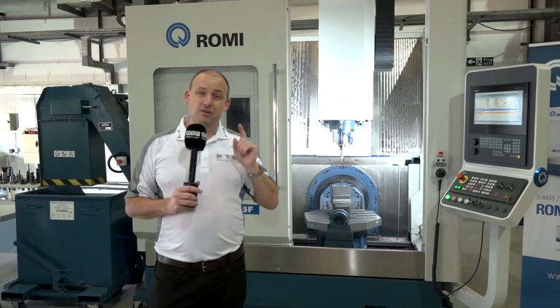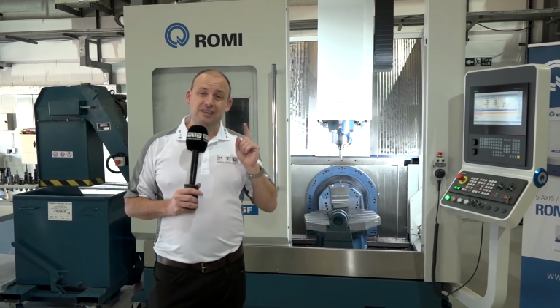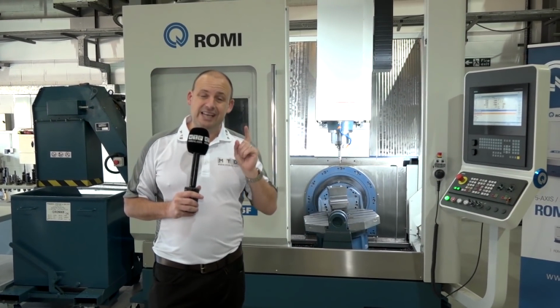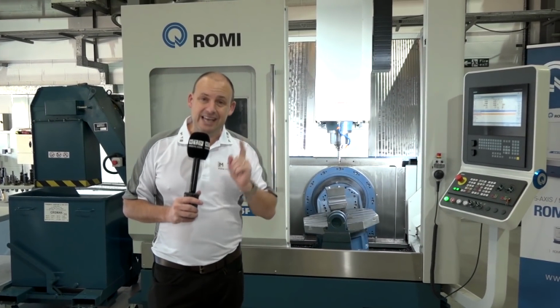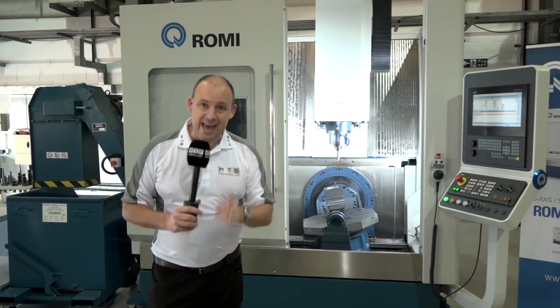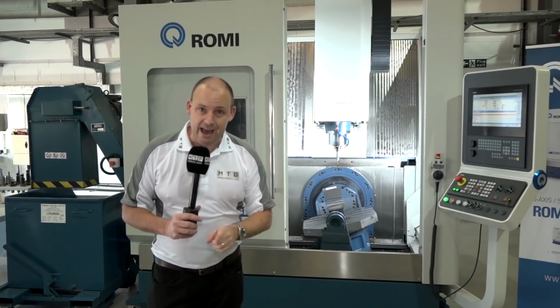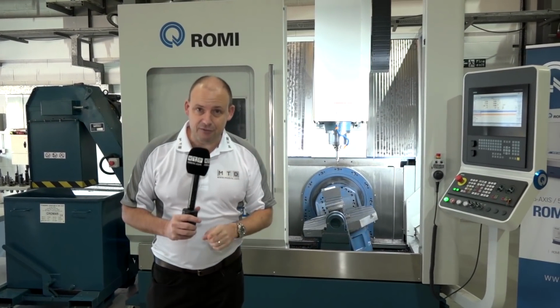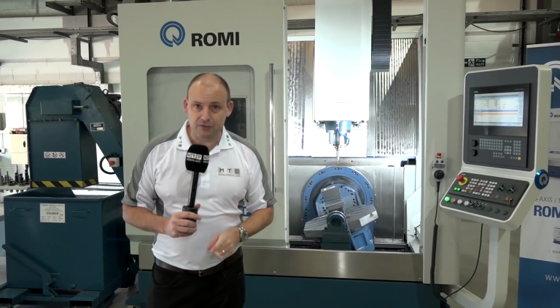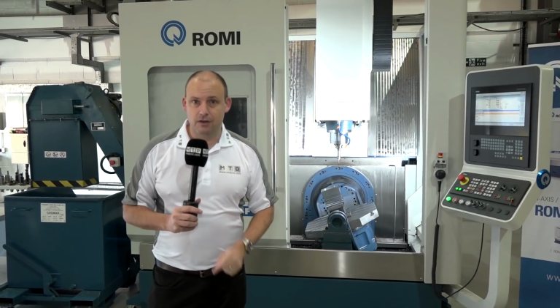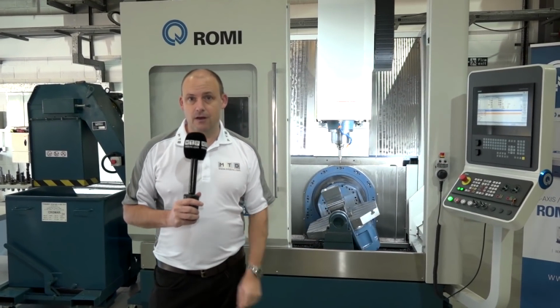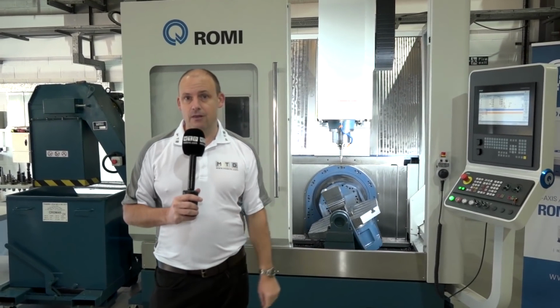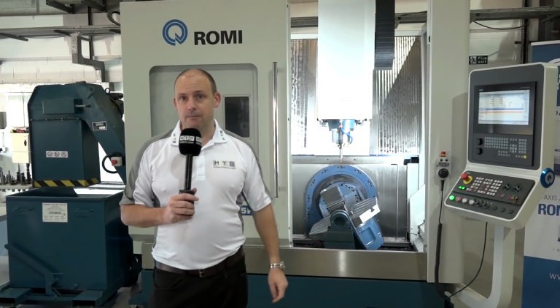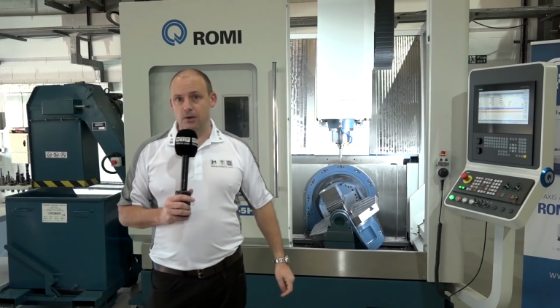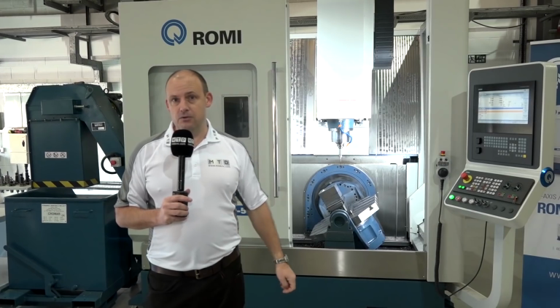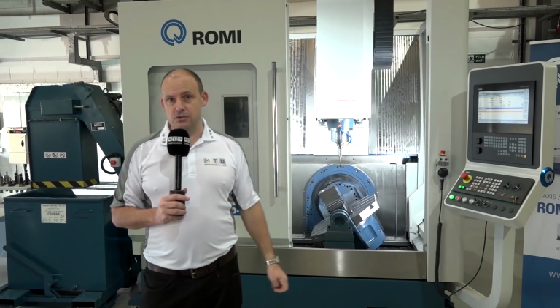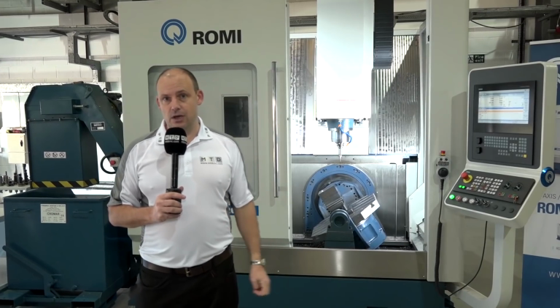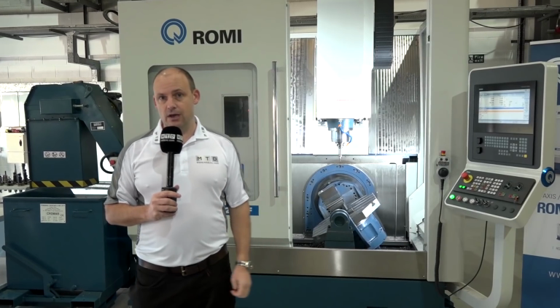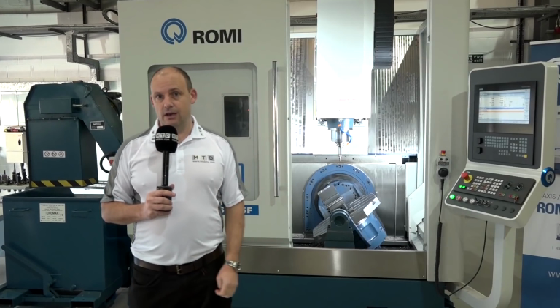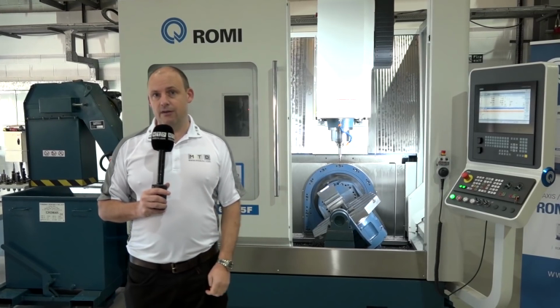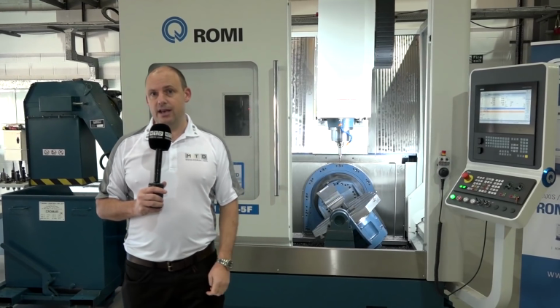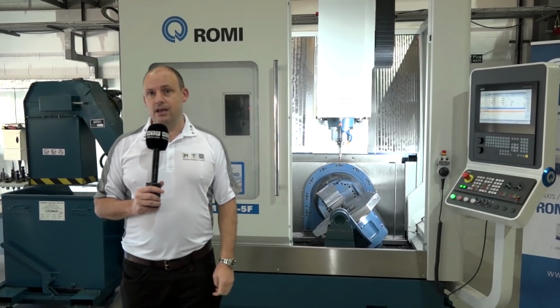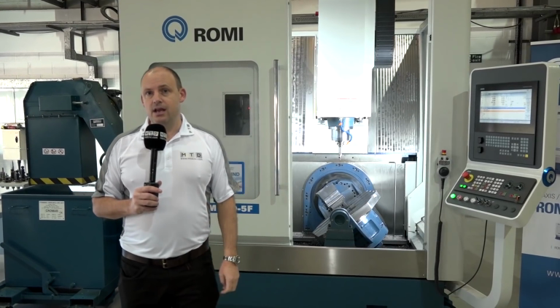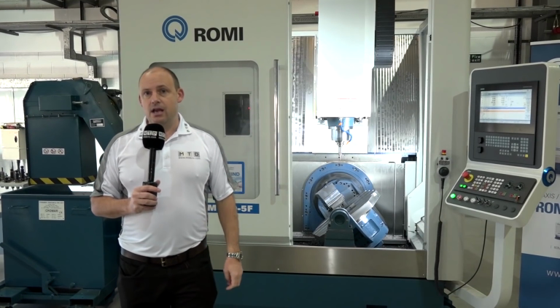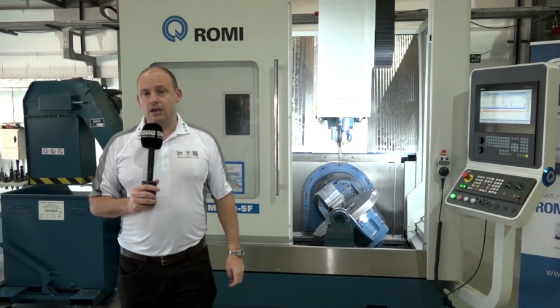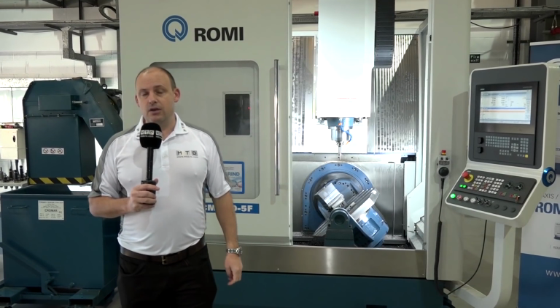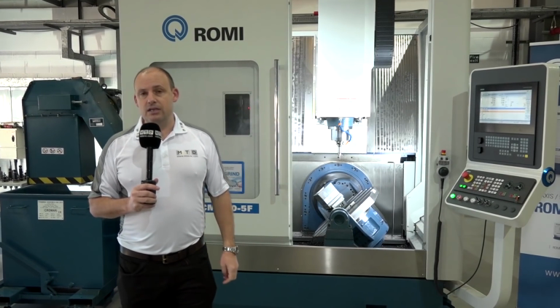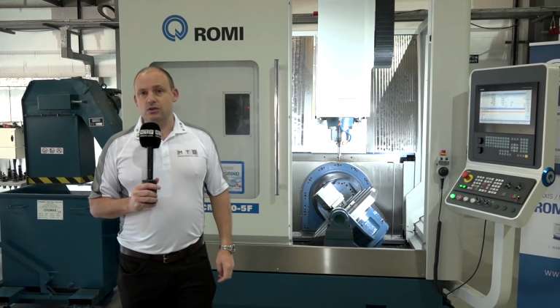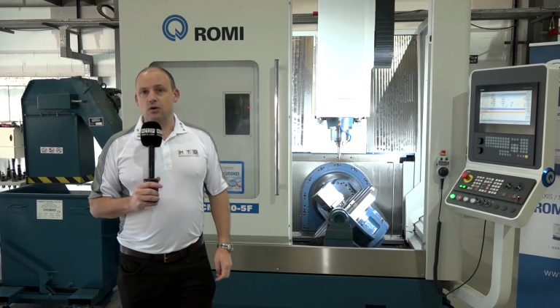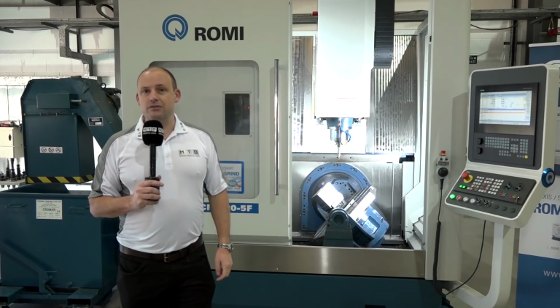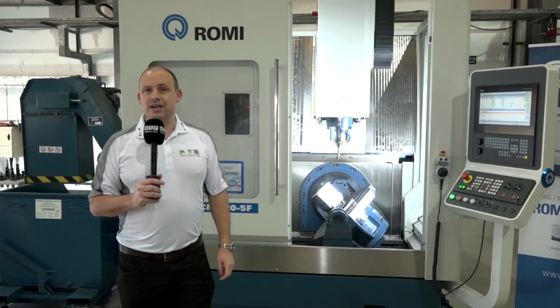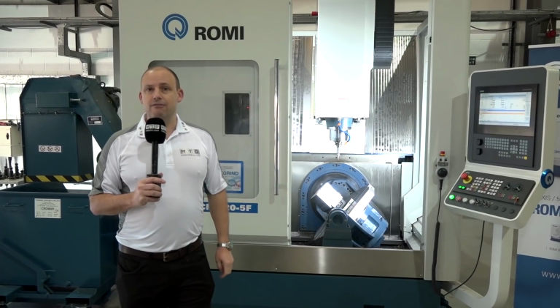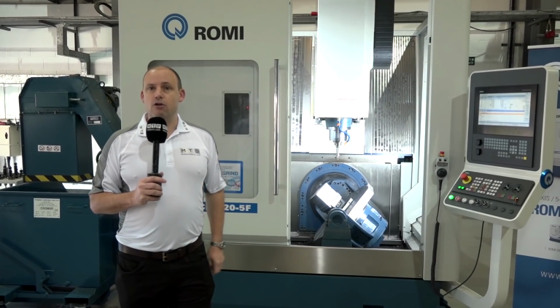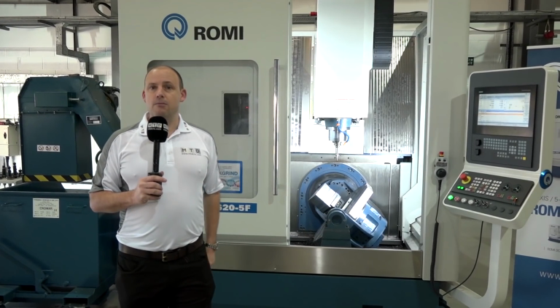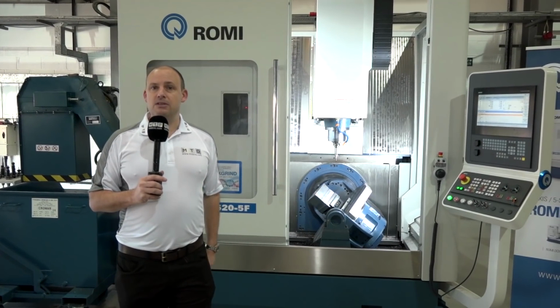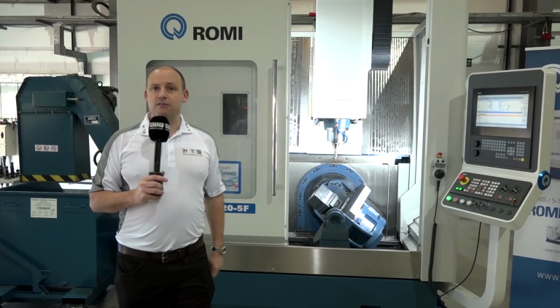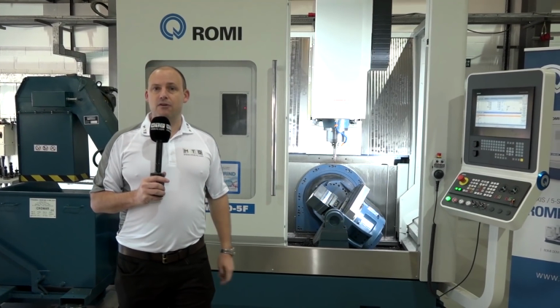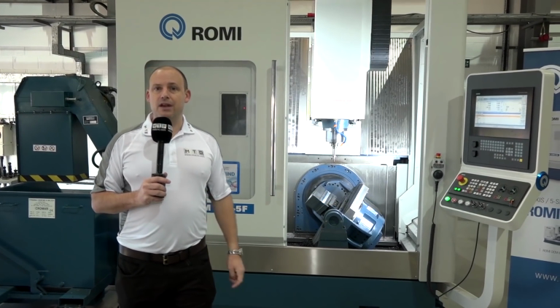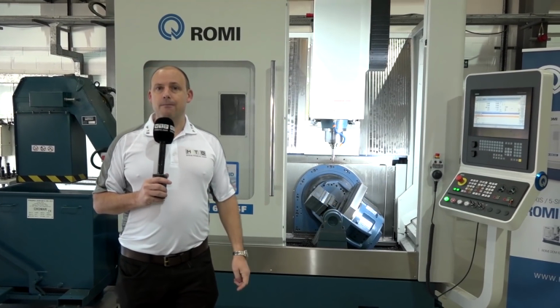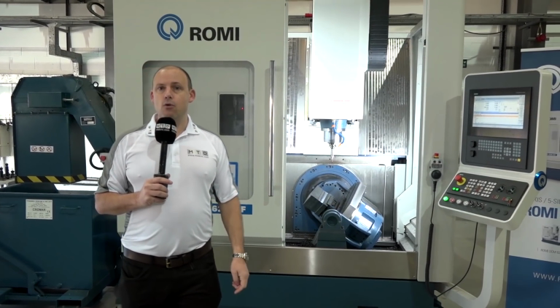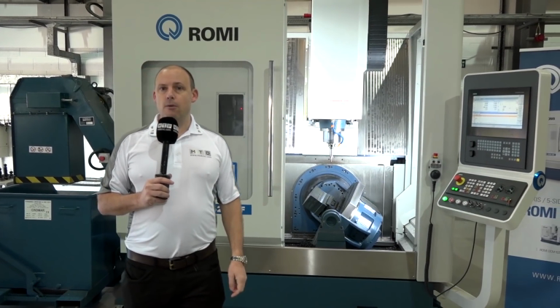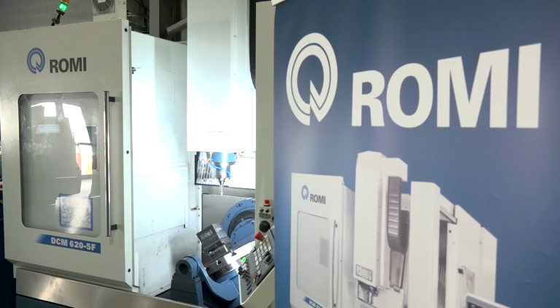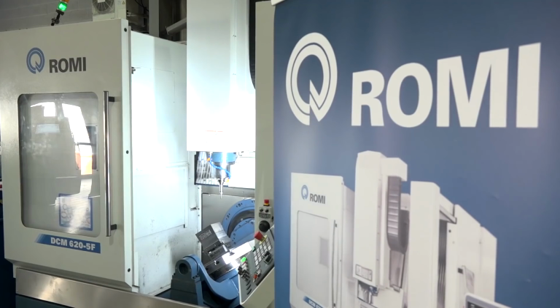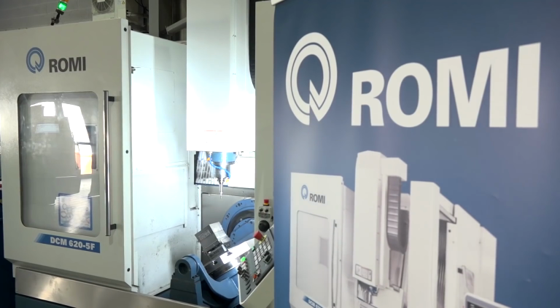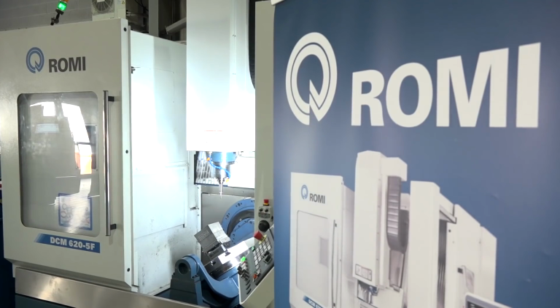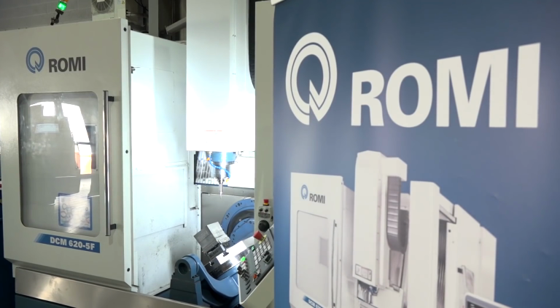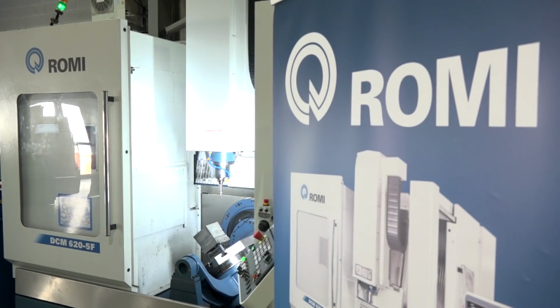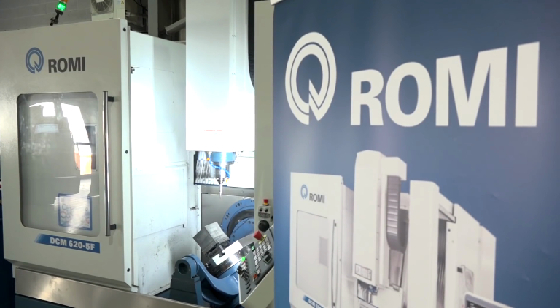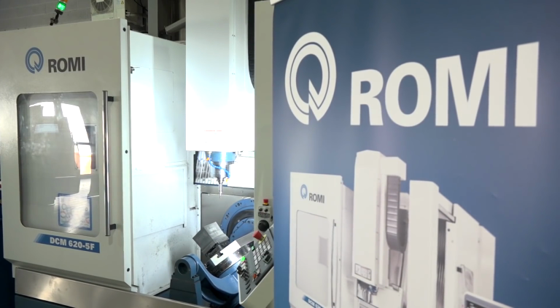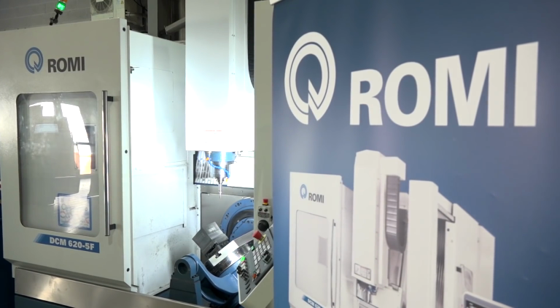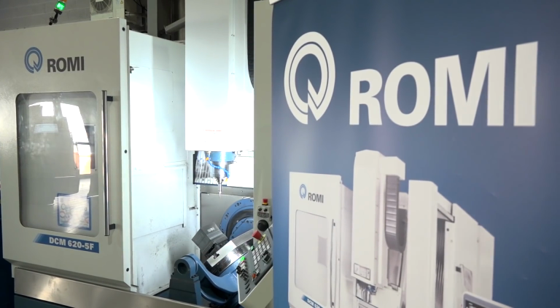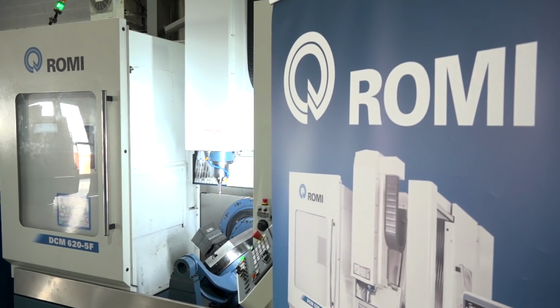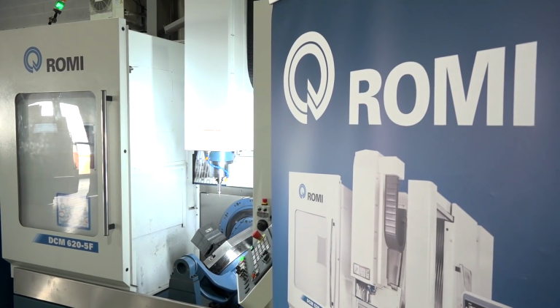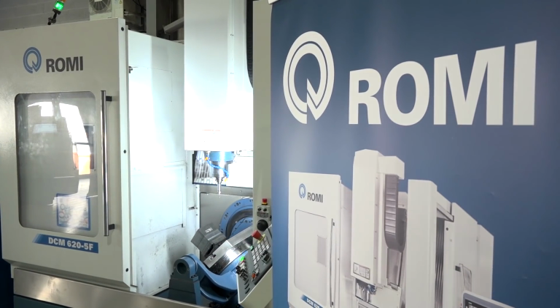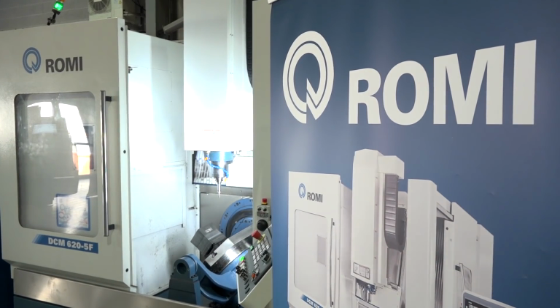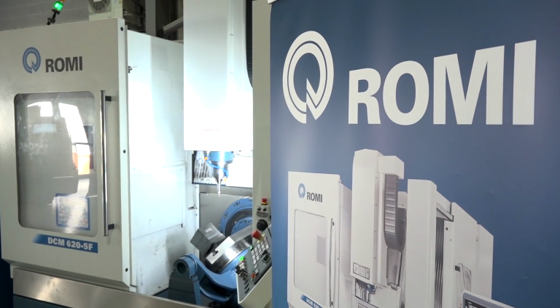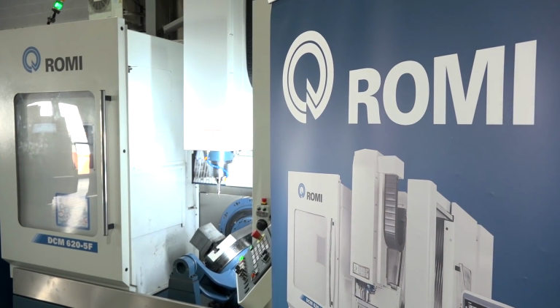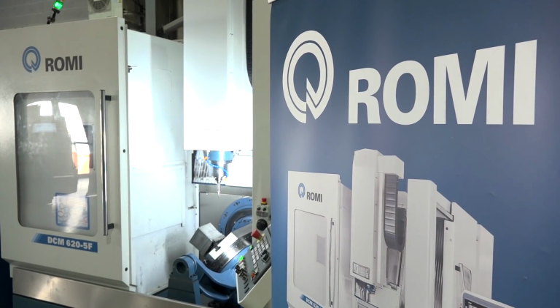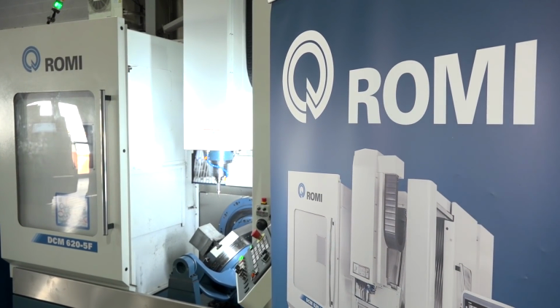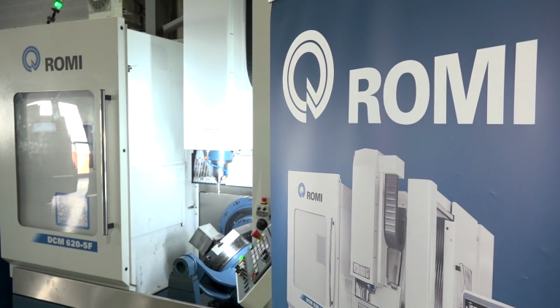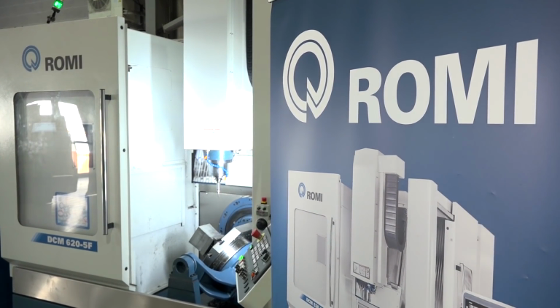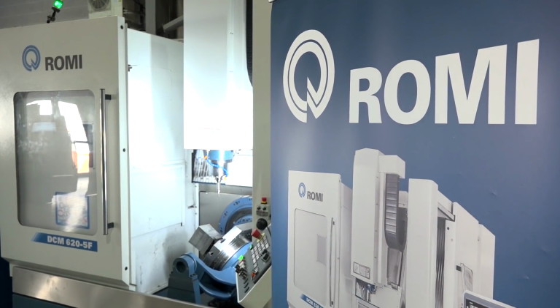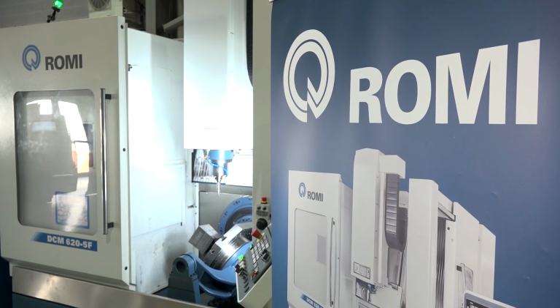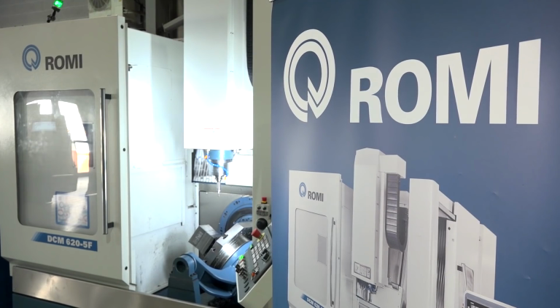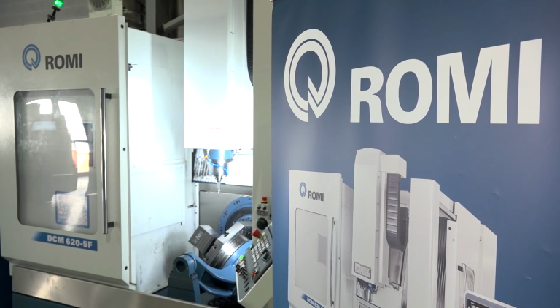This has been a quick tour of what's left at the Blue Circle event. You need to contact Romi to find out more about these machines — and you need to be quick, because they're going to sell.